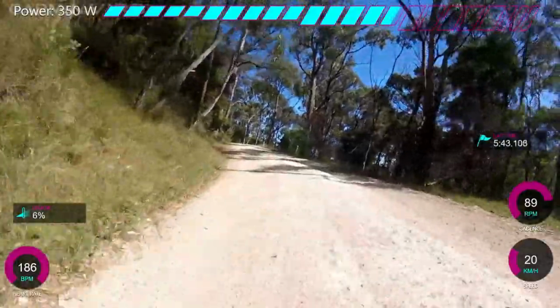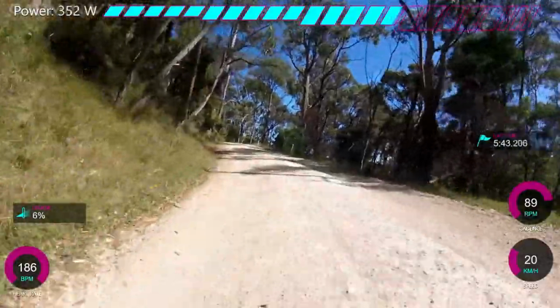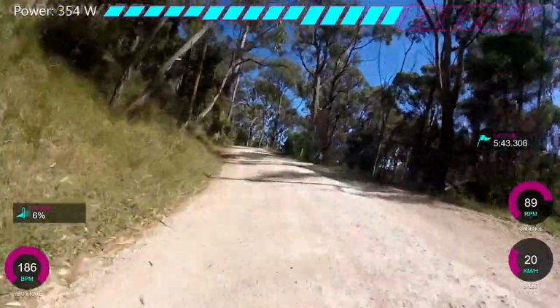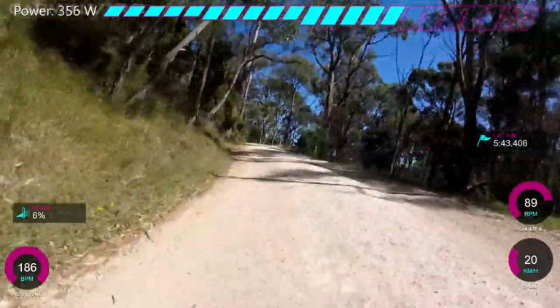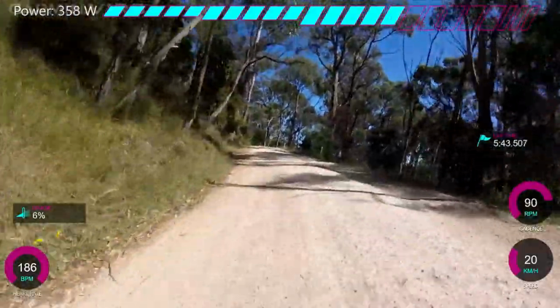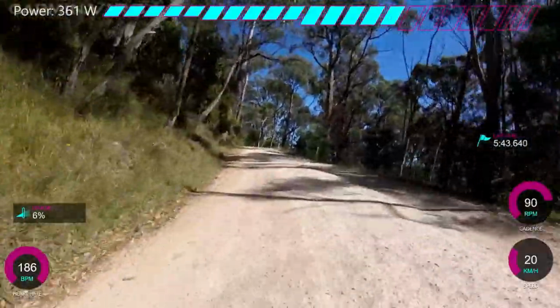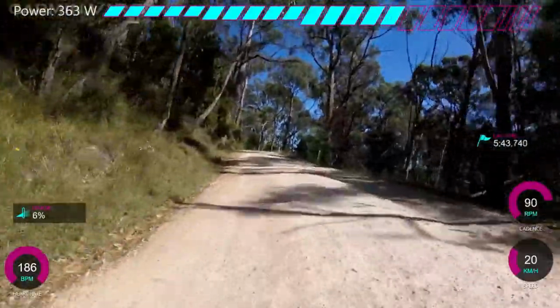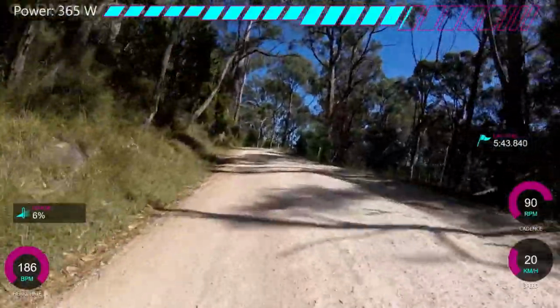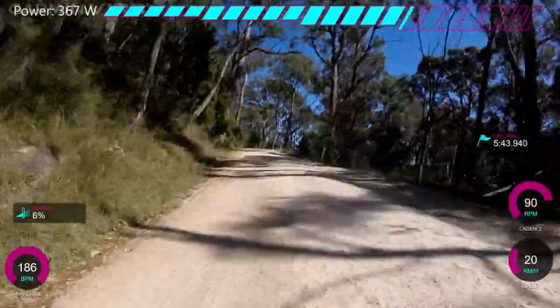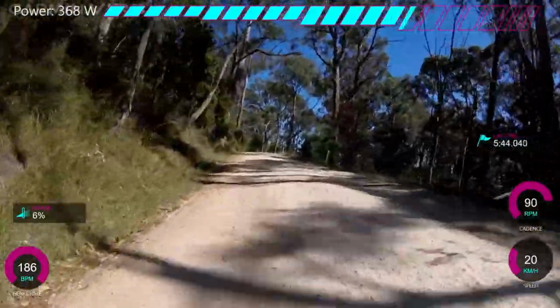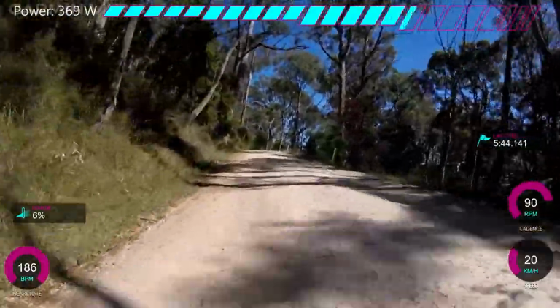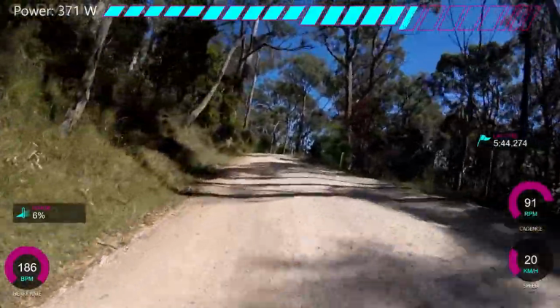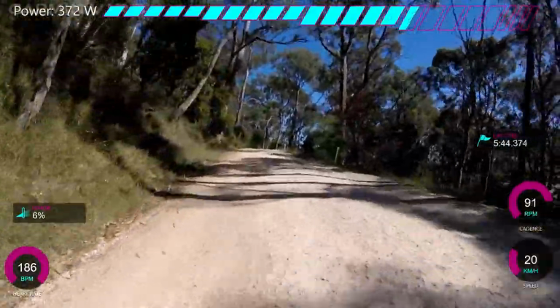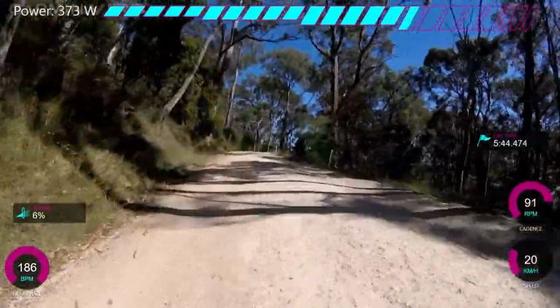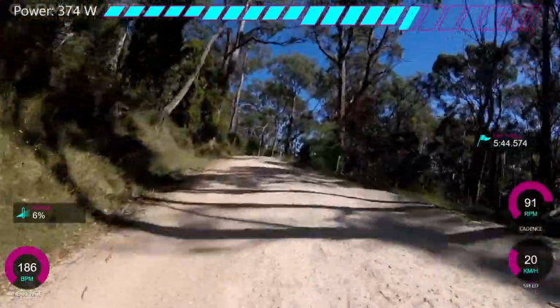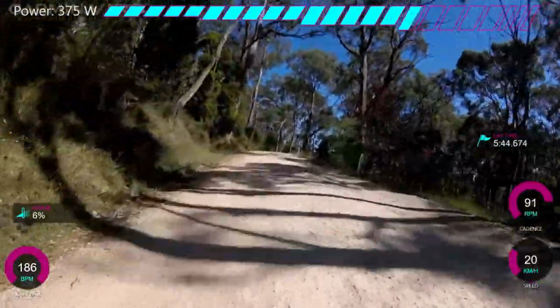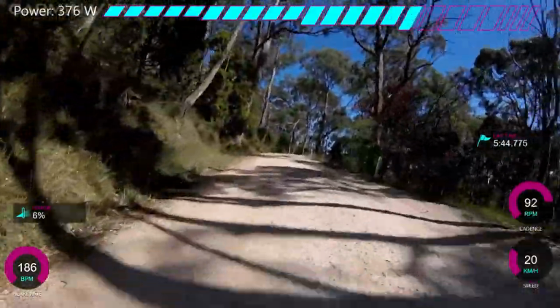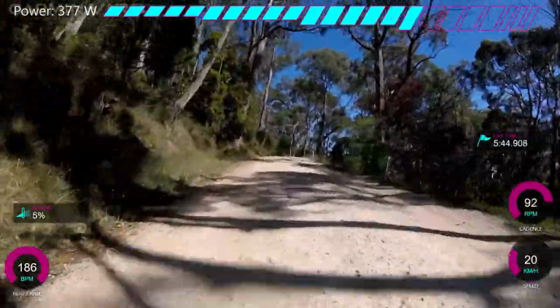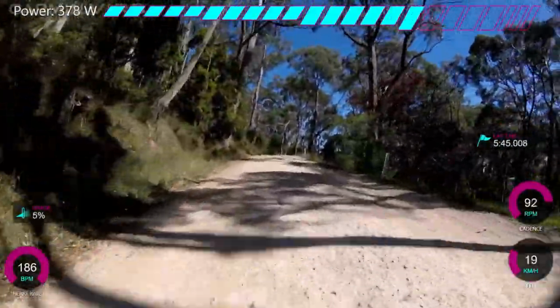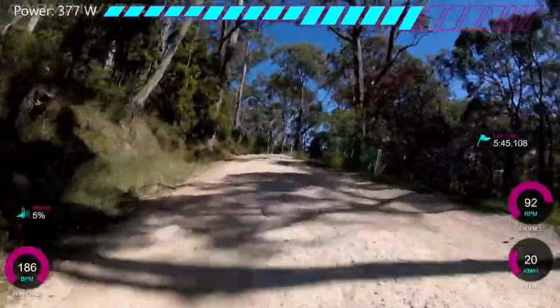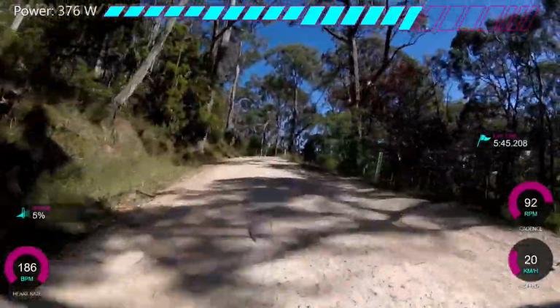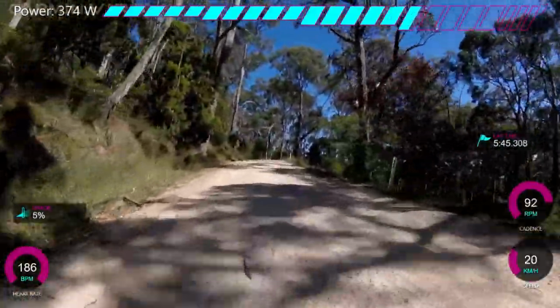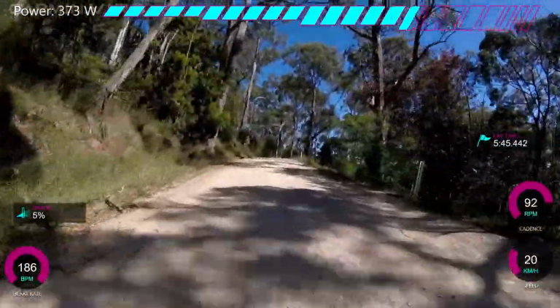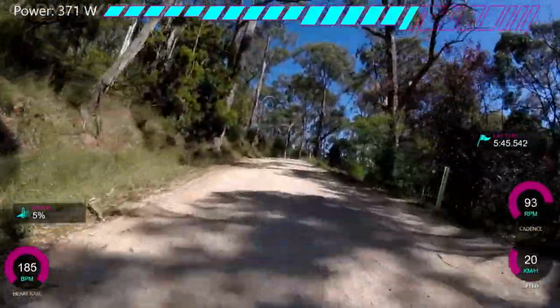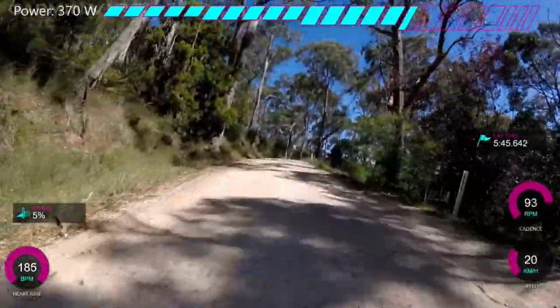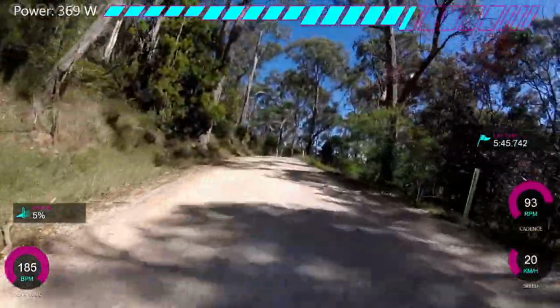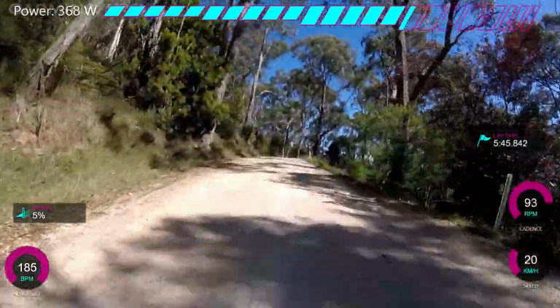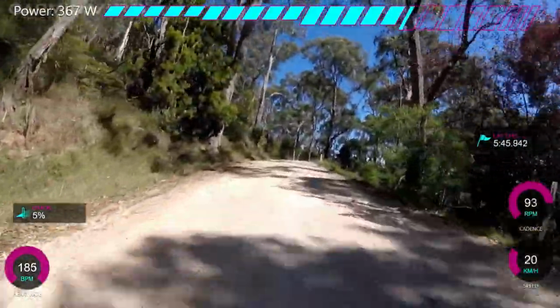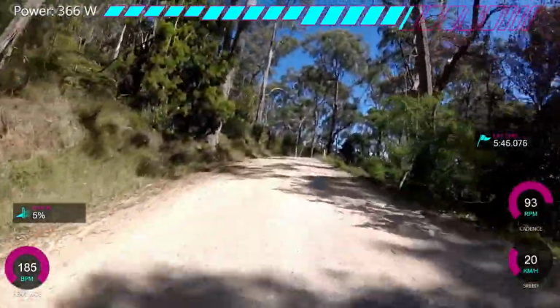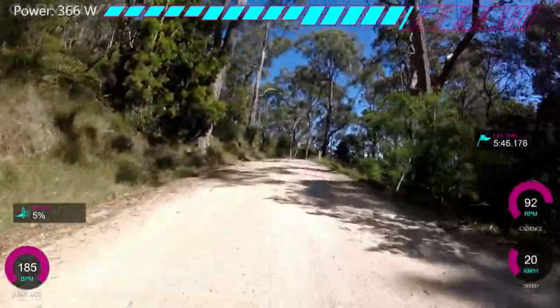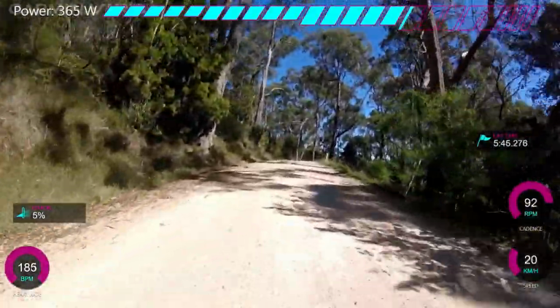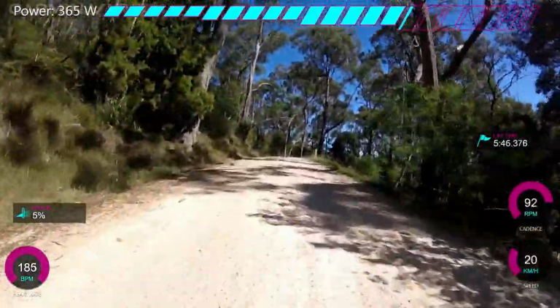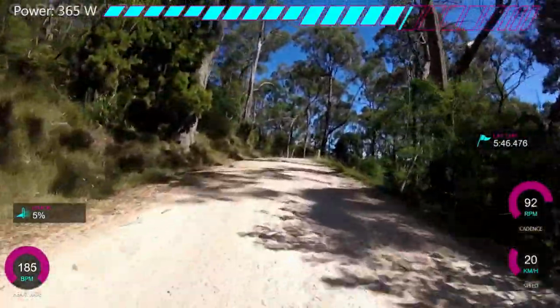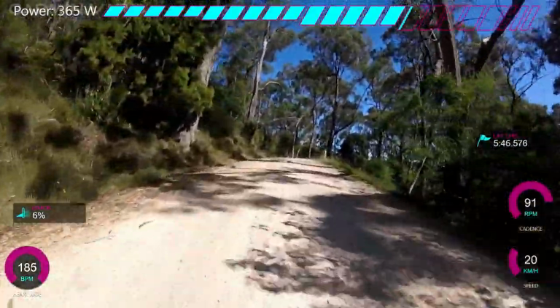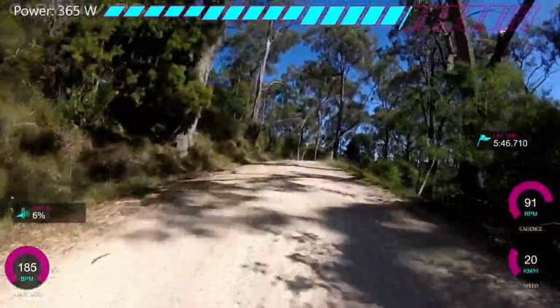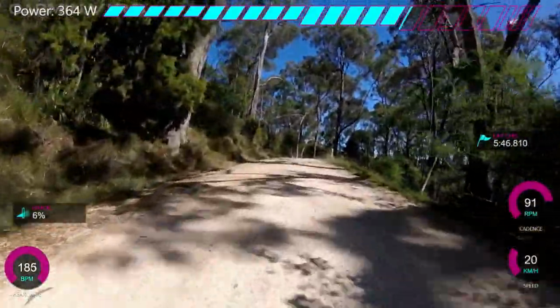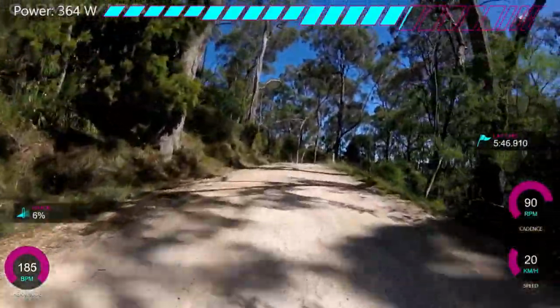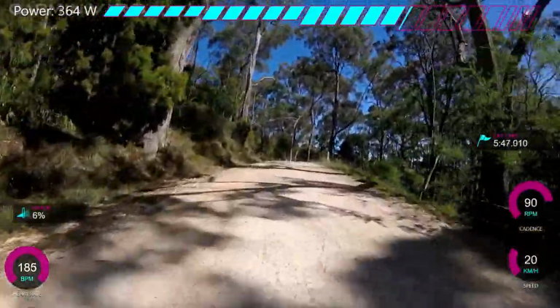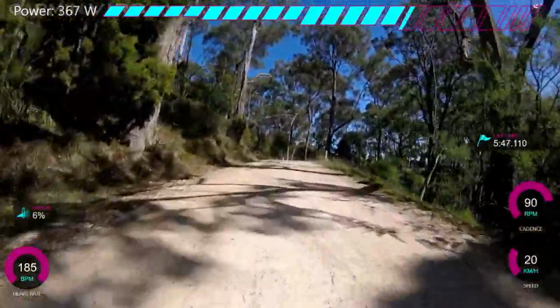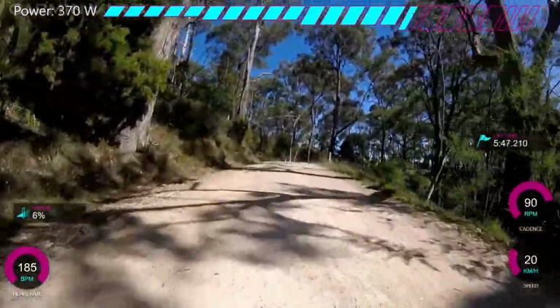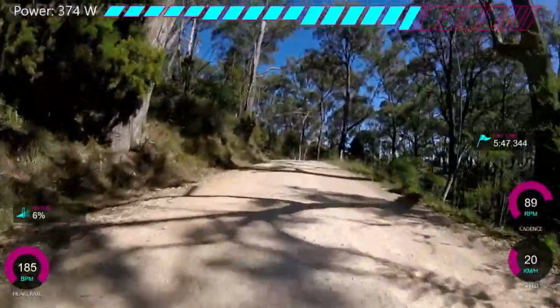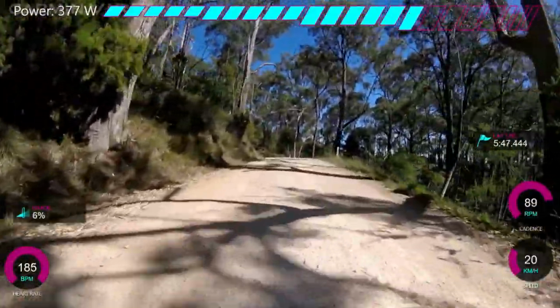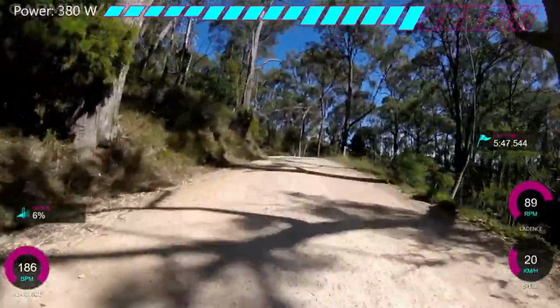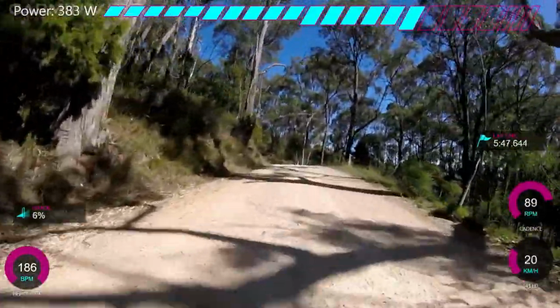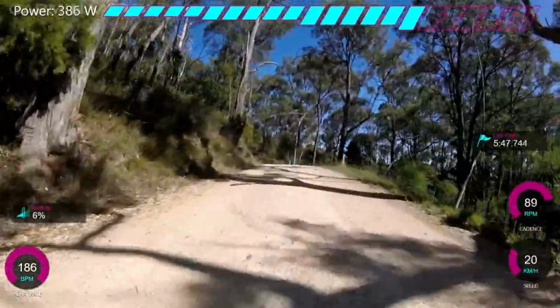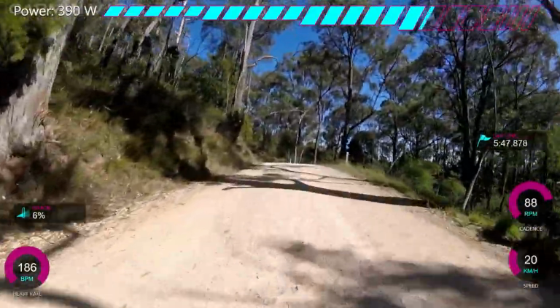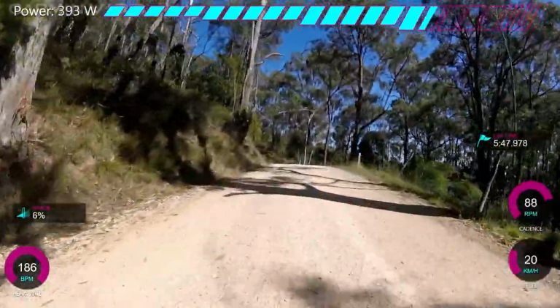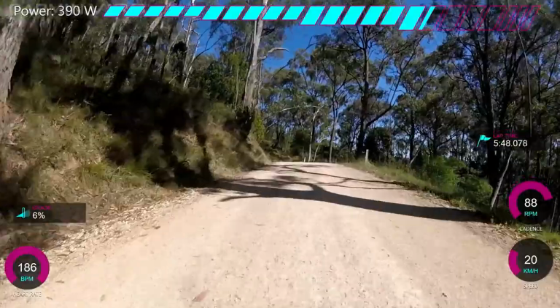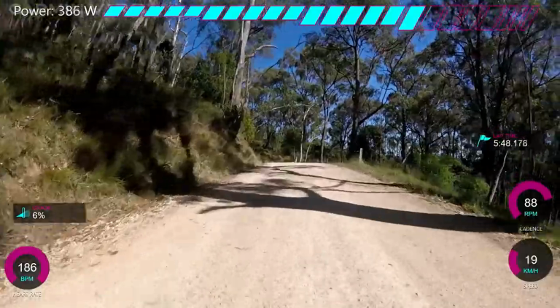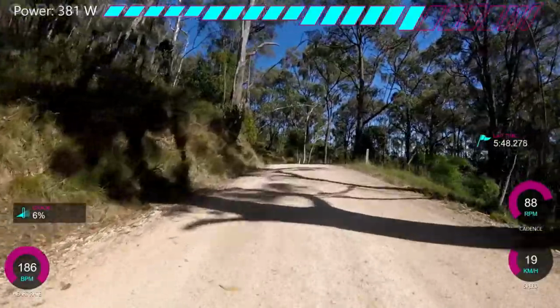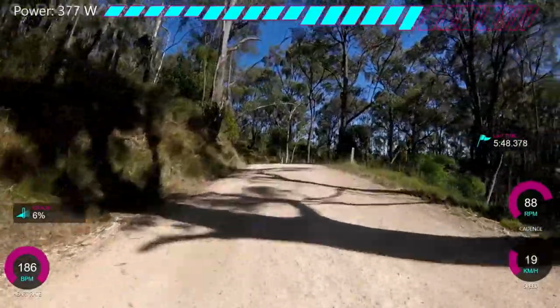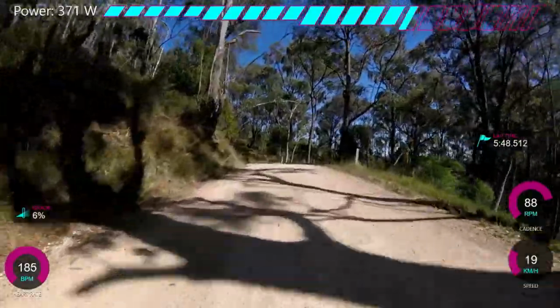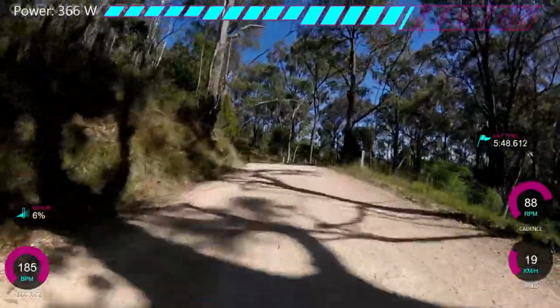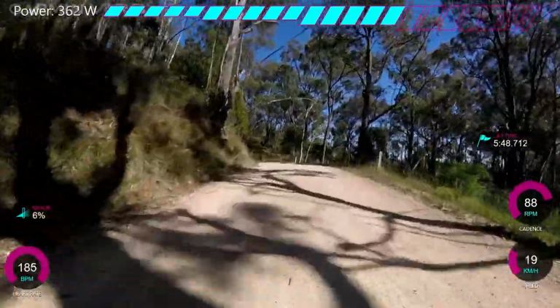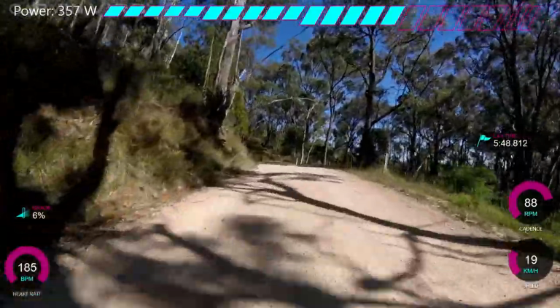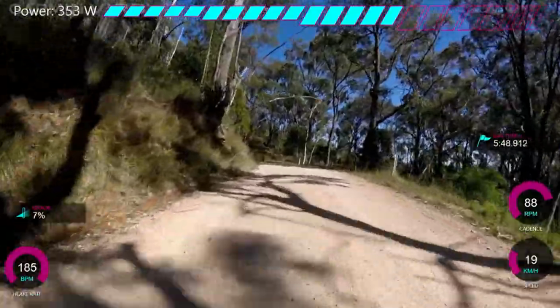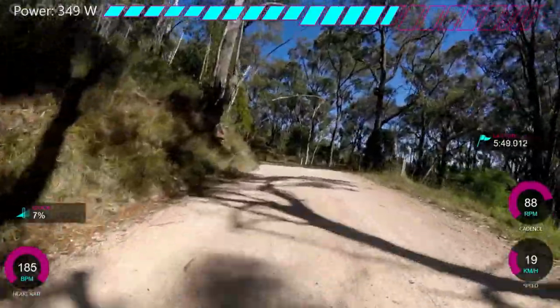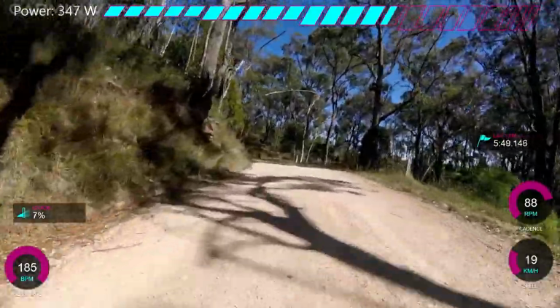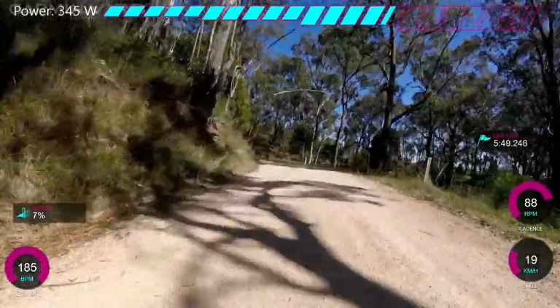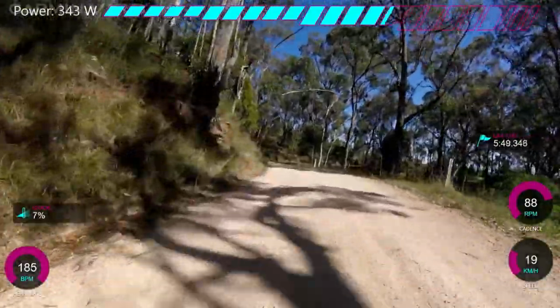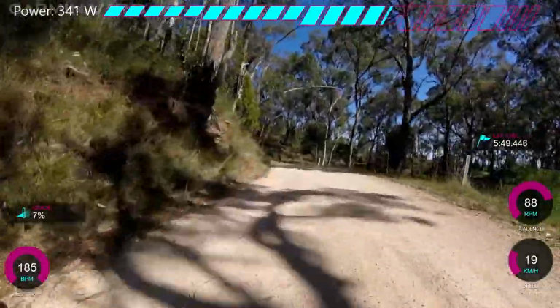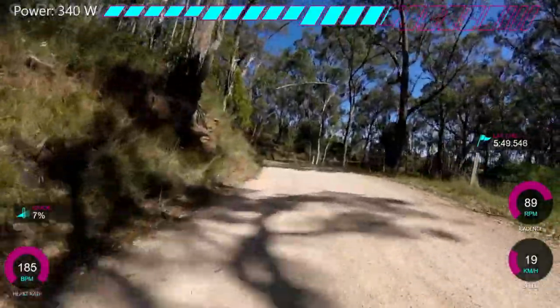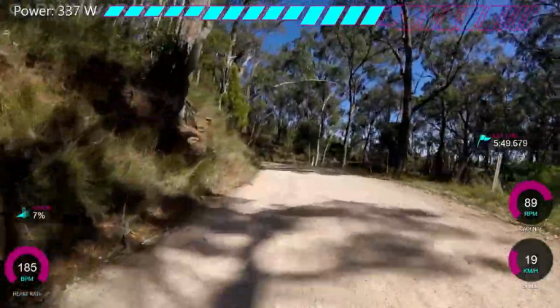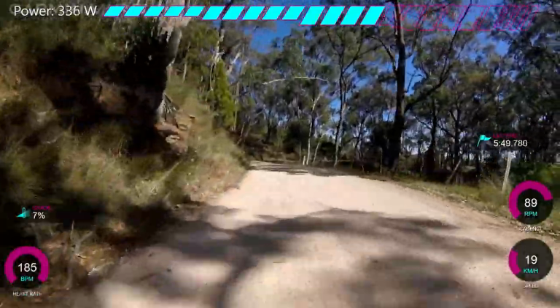I think my heart rate is a little bit low. It seems really weird because sometimes I'm going along thinking it's quite hard, and my heart rate is like 130, which is super low for me.